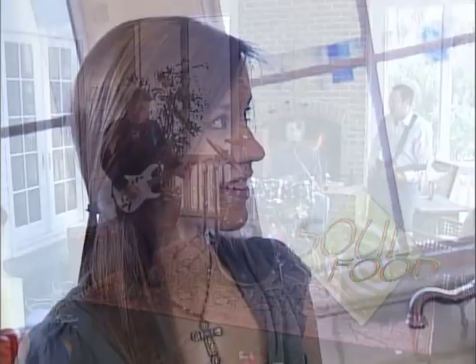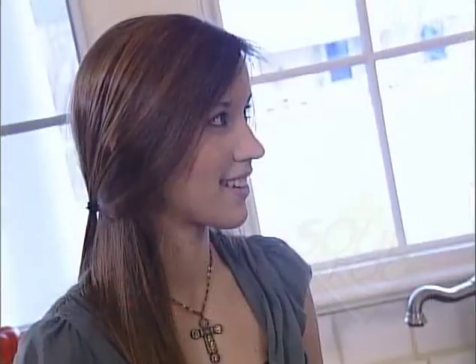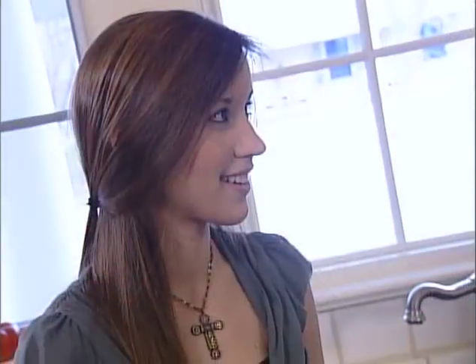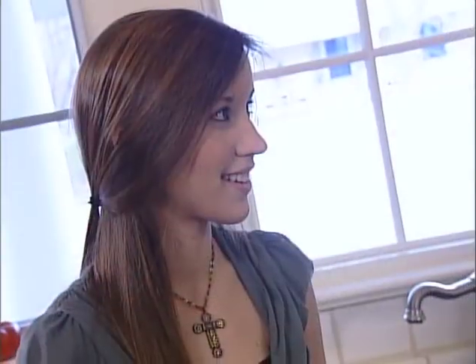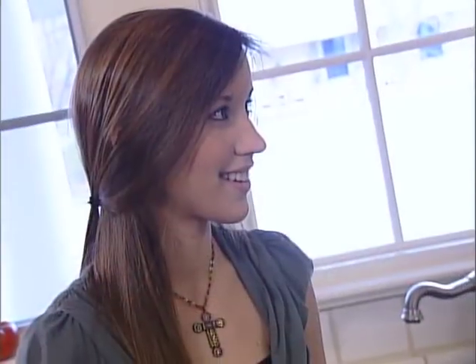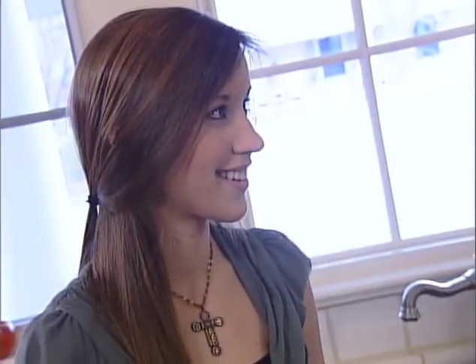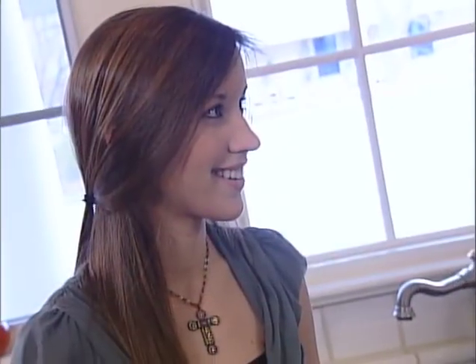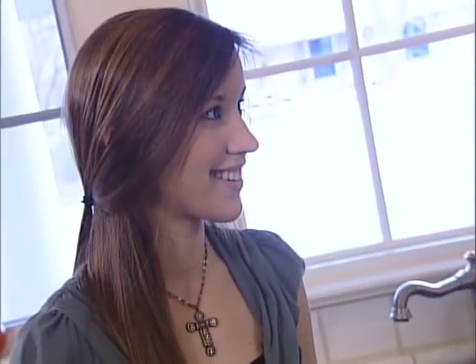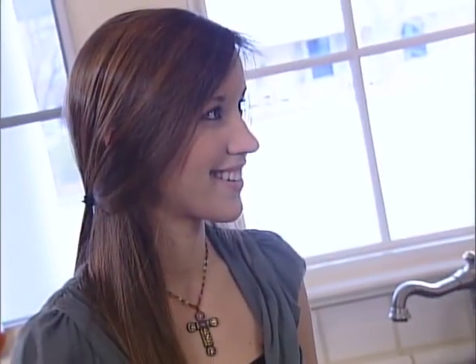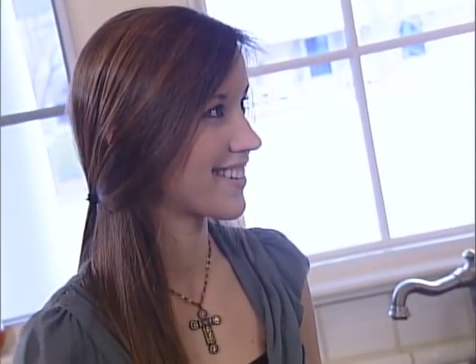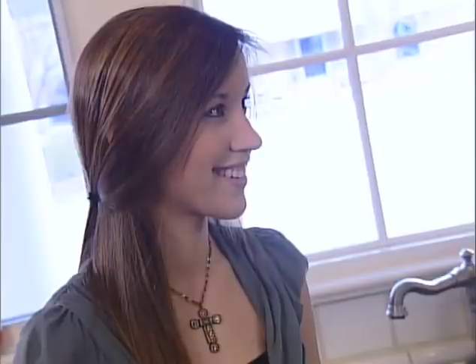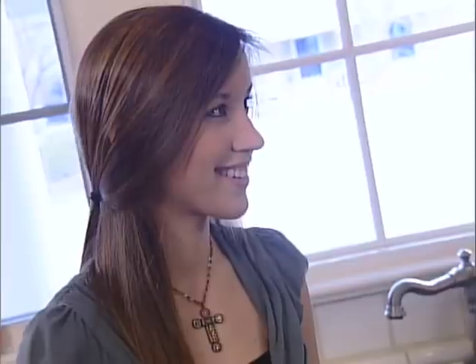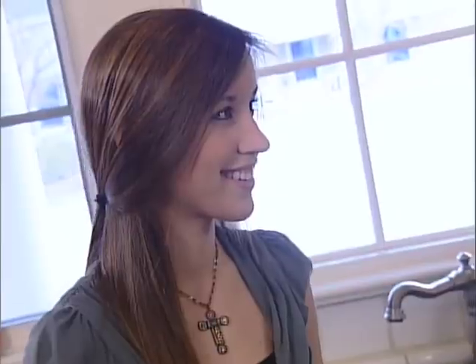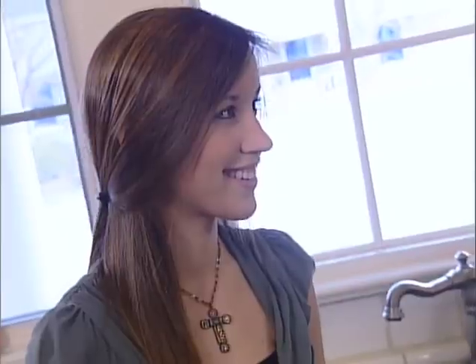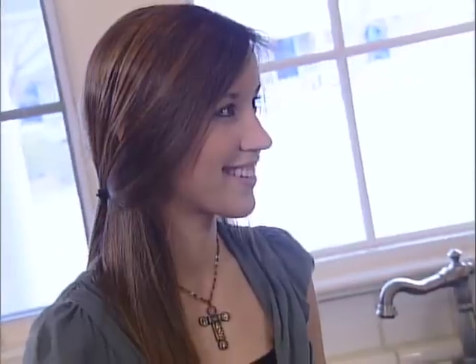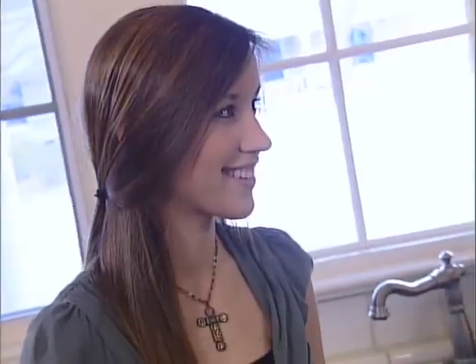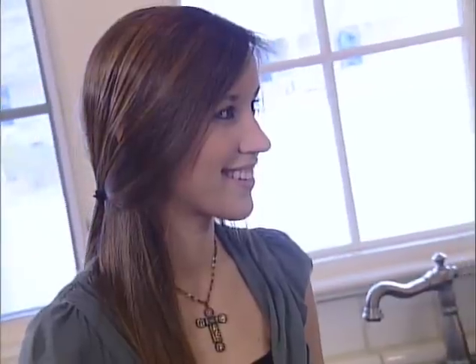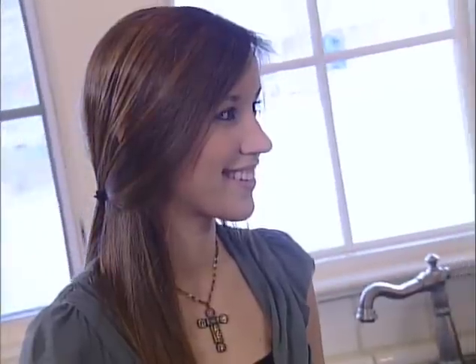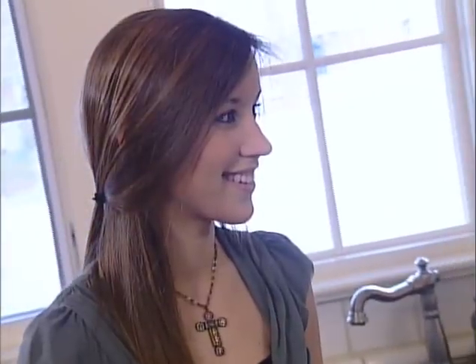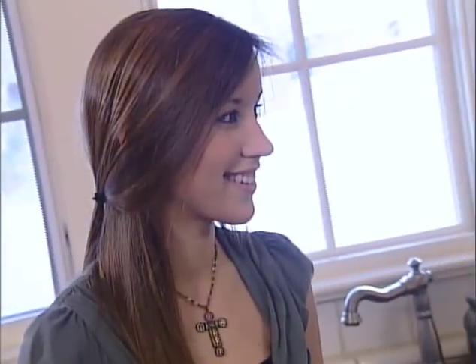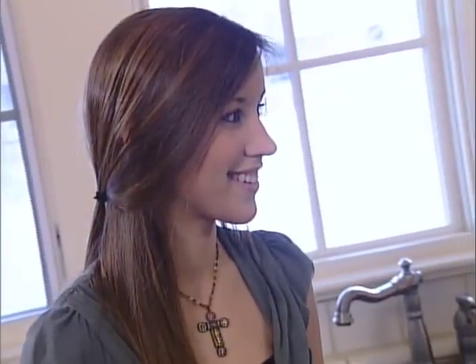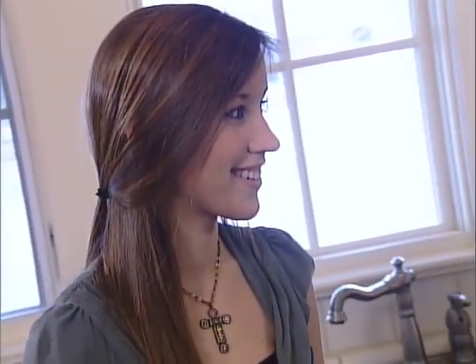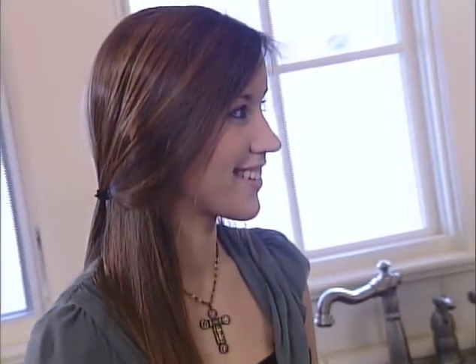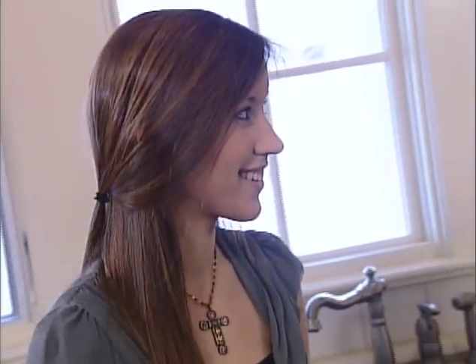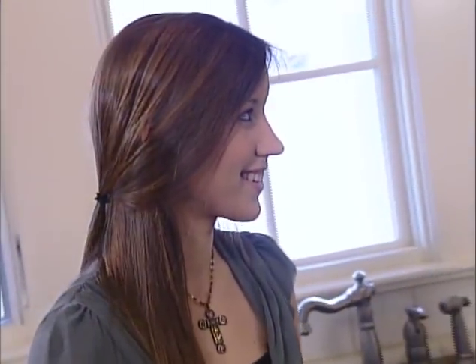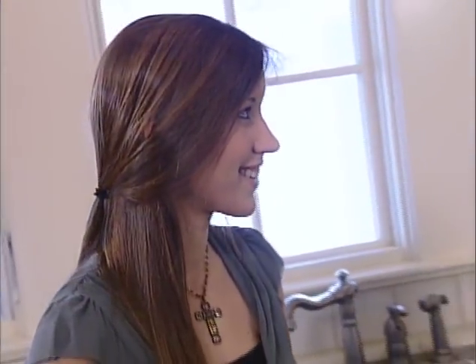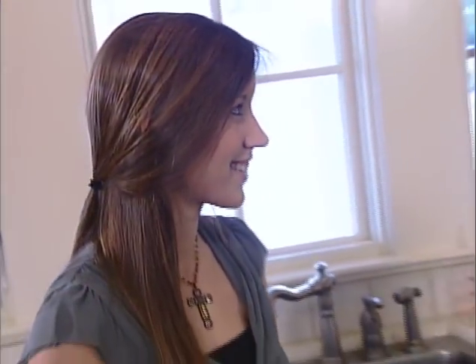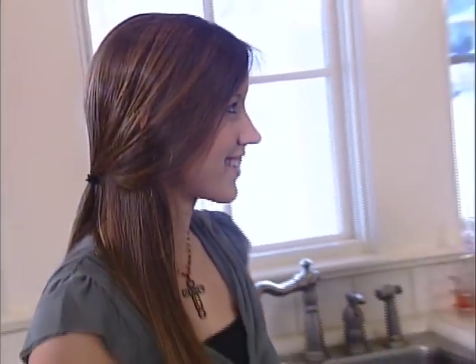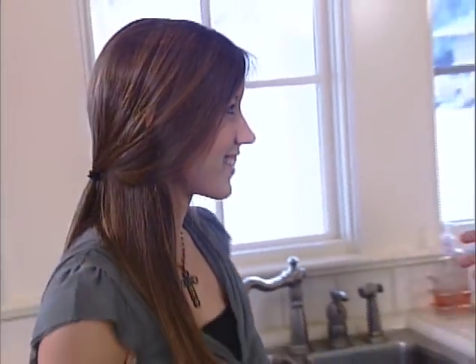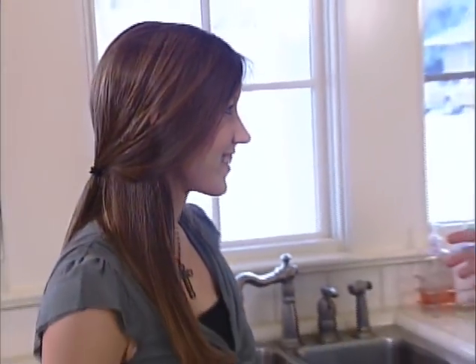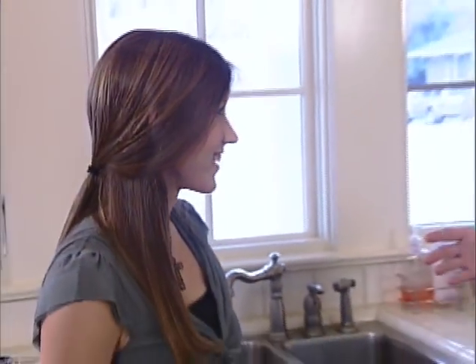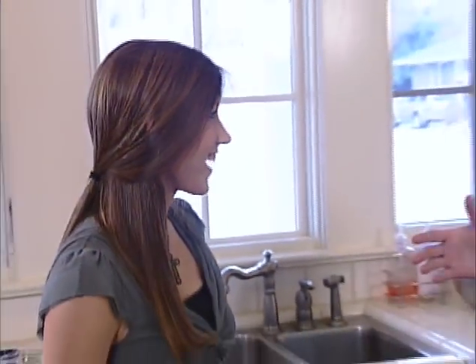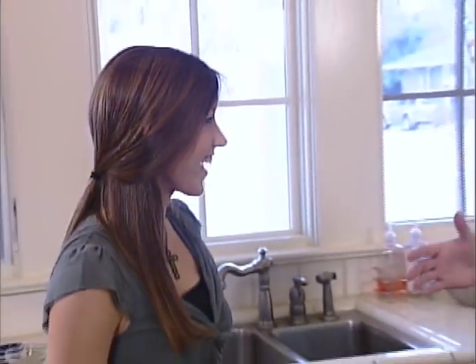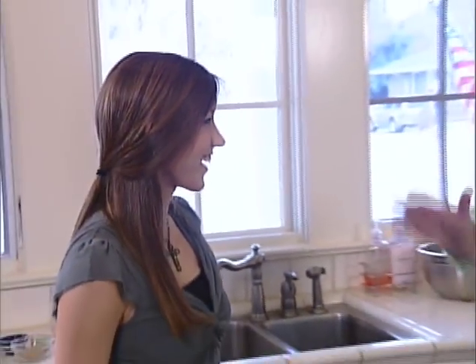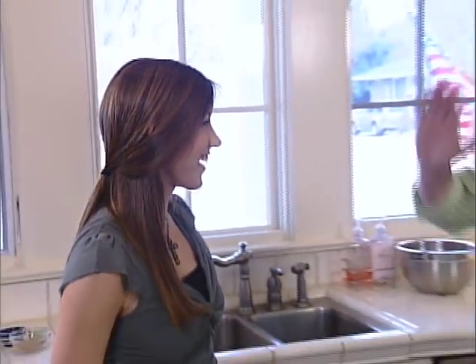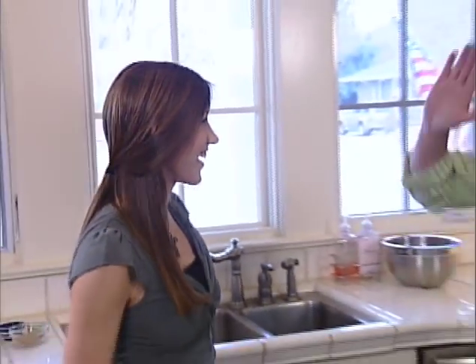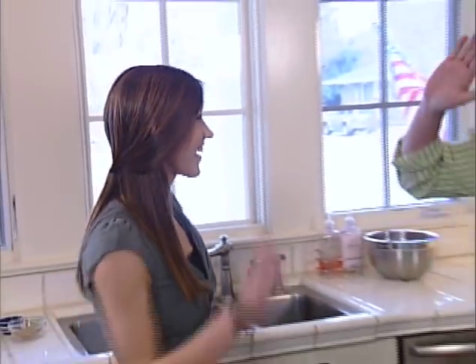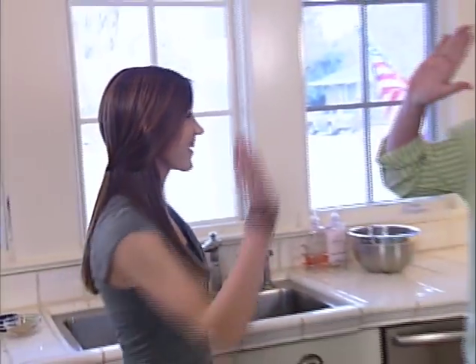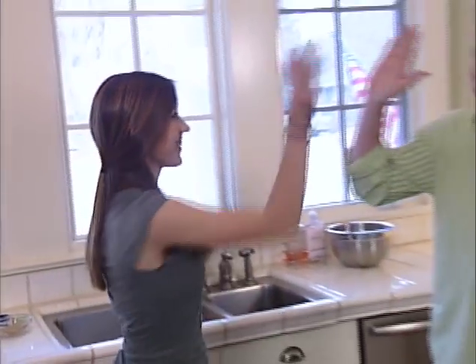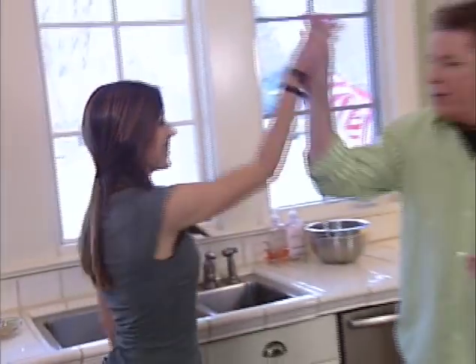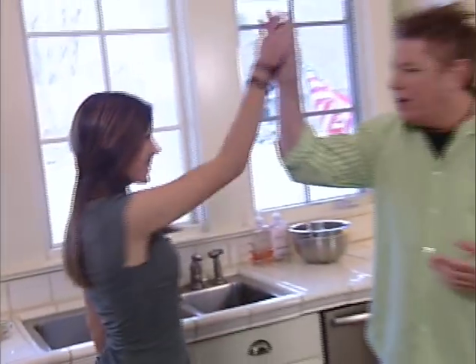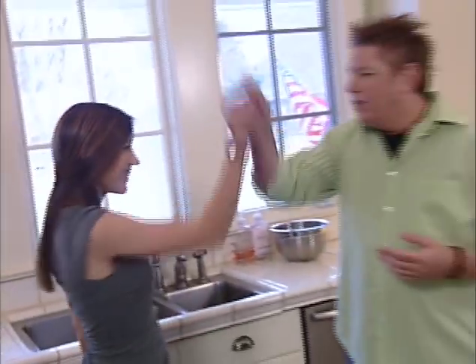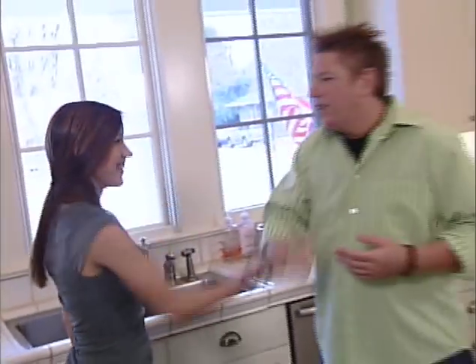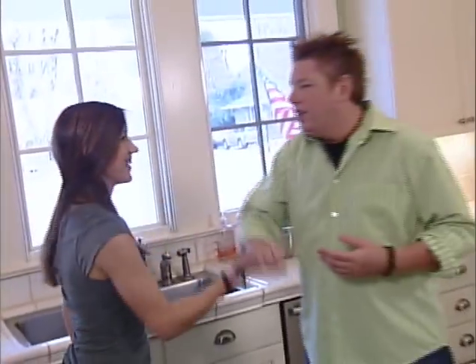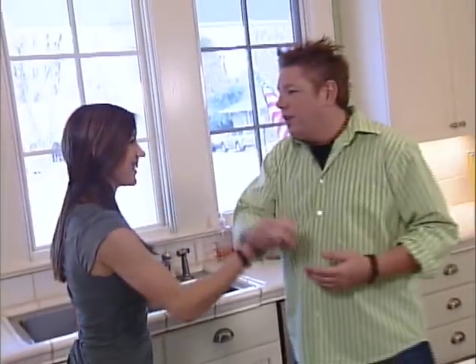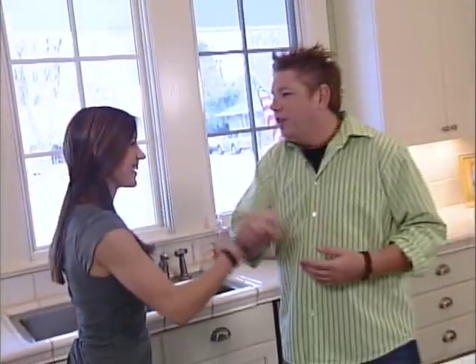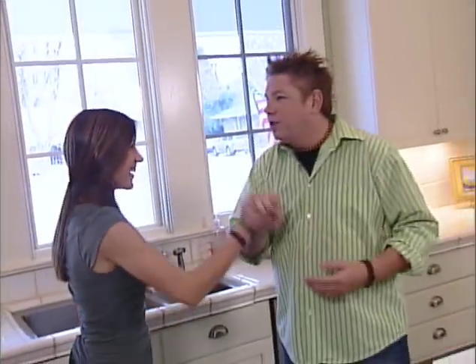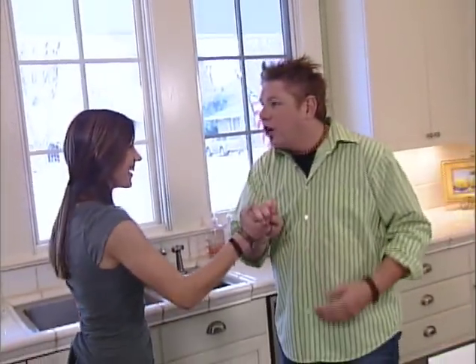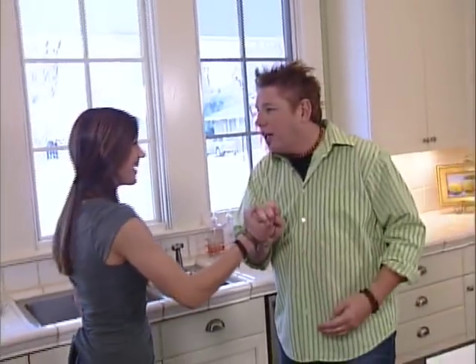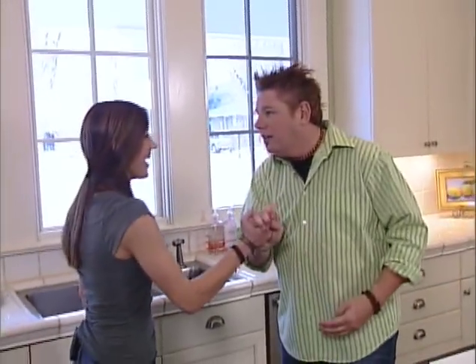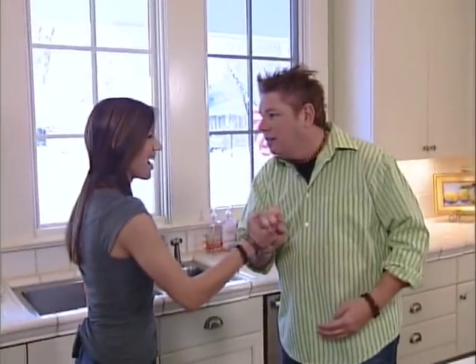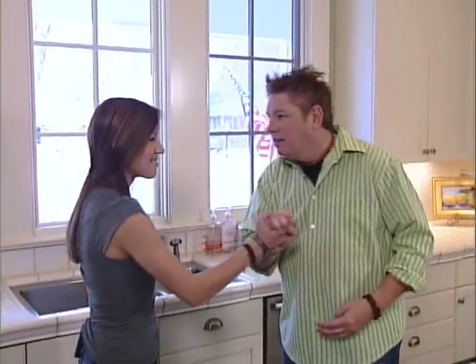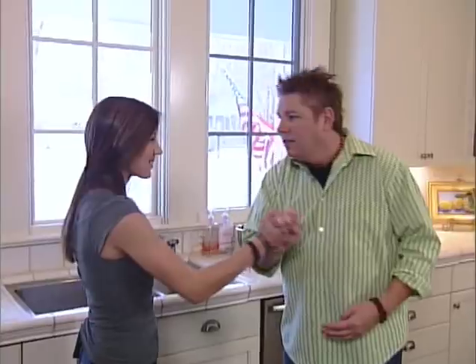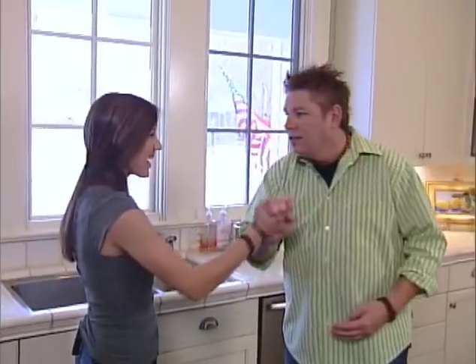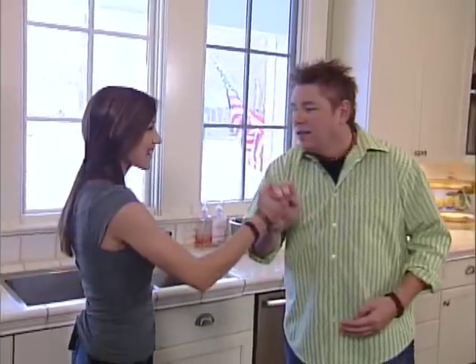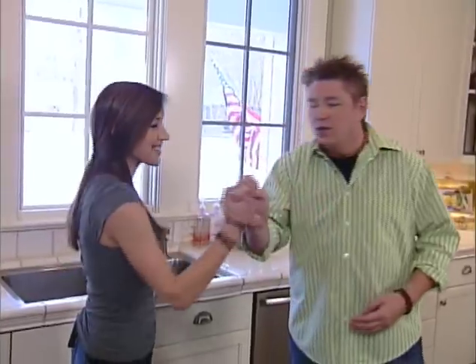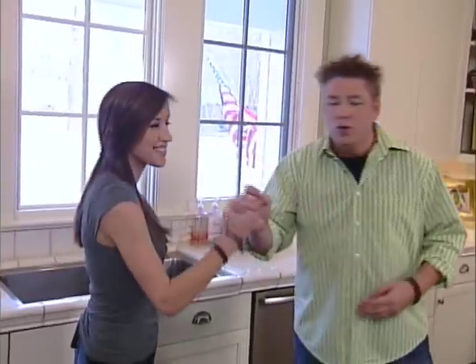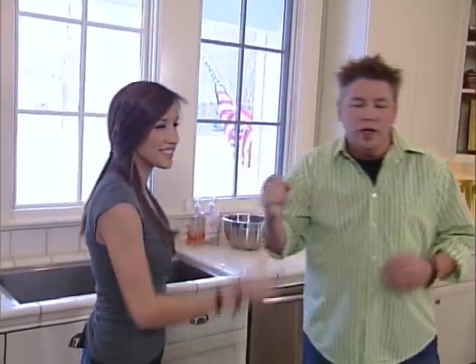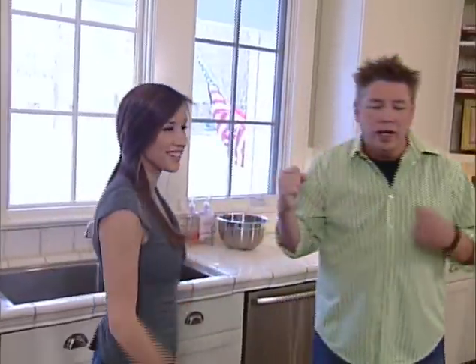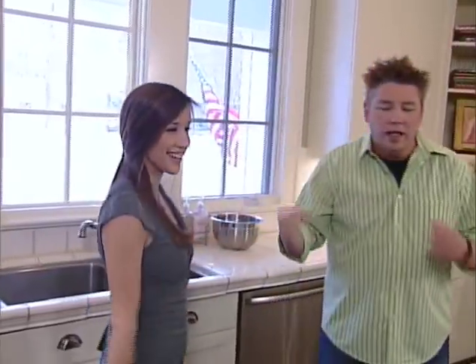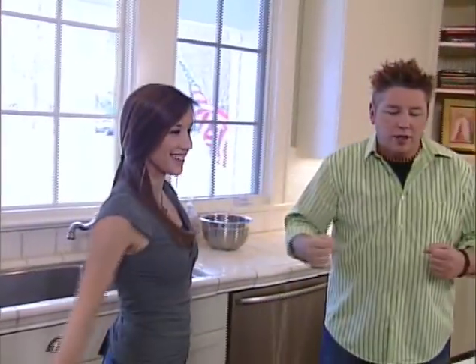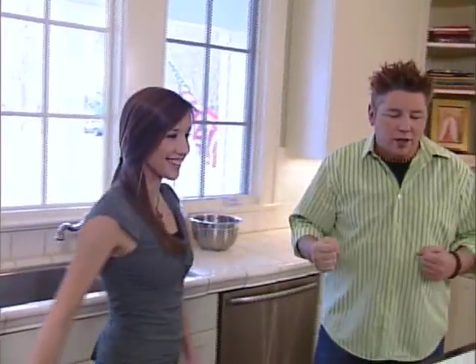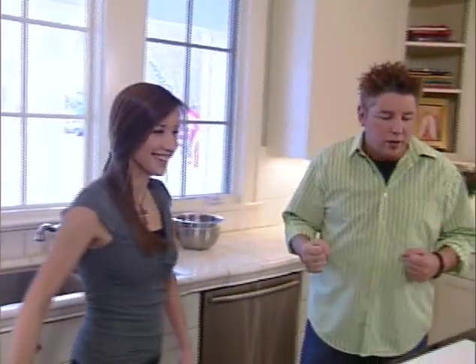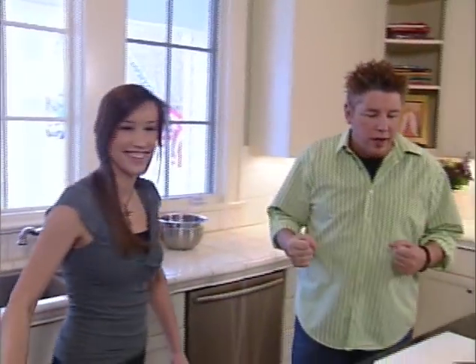I've got a special friend with me today — Zoe from my youth group at church. Hey, what's up? Good to see you. Ready to do some cooking? I'm ready. Let's do it.